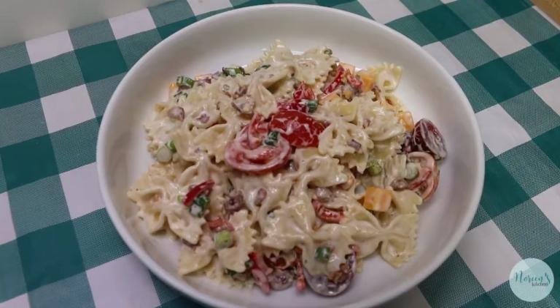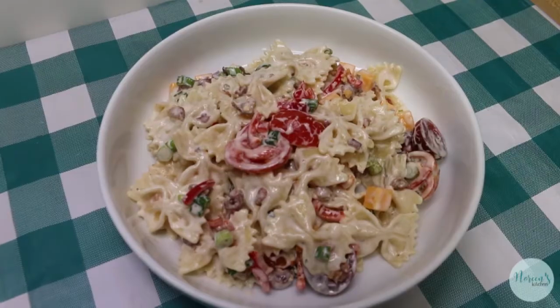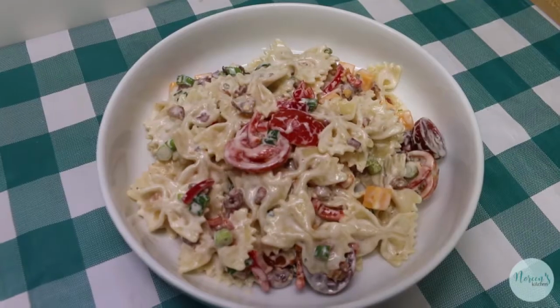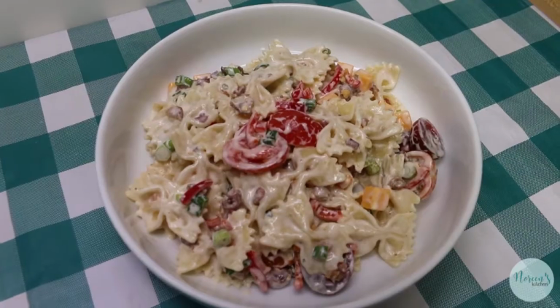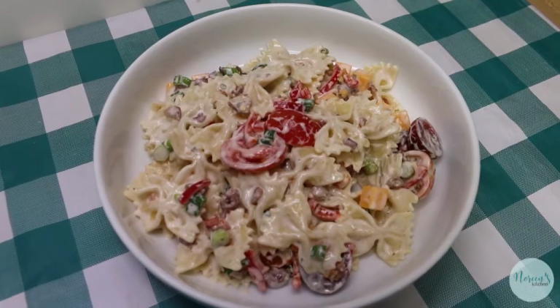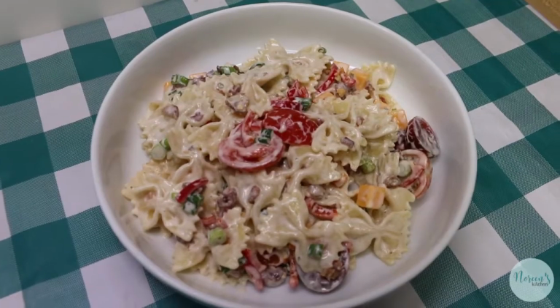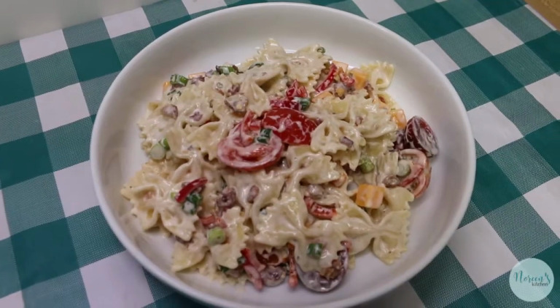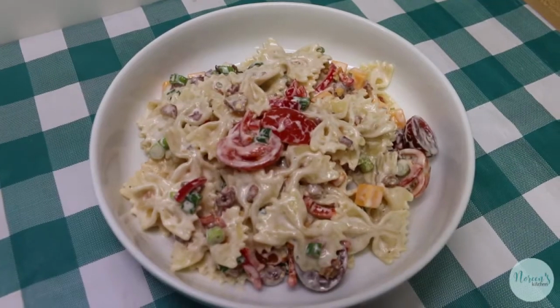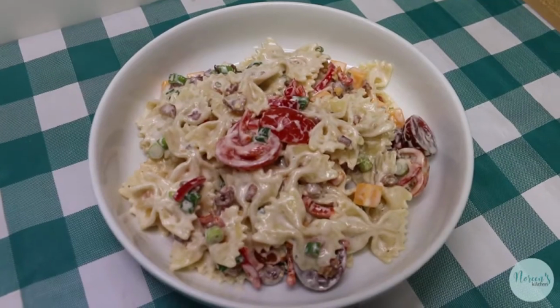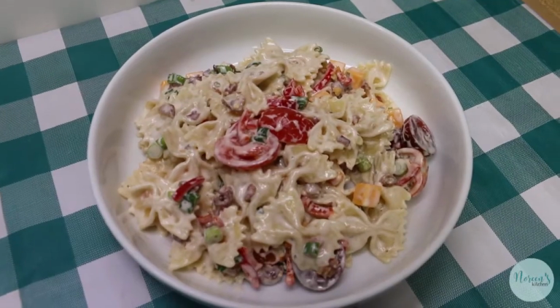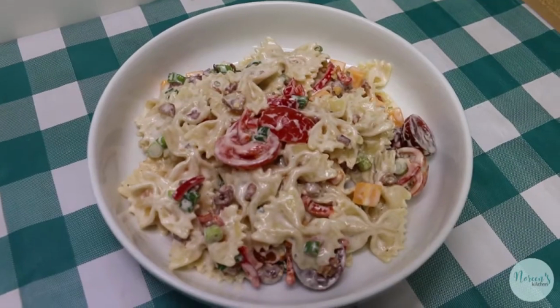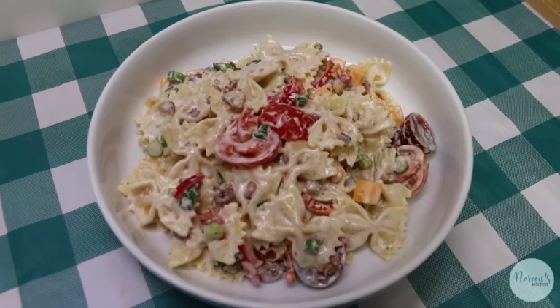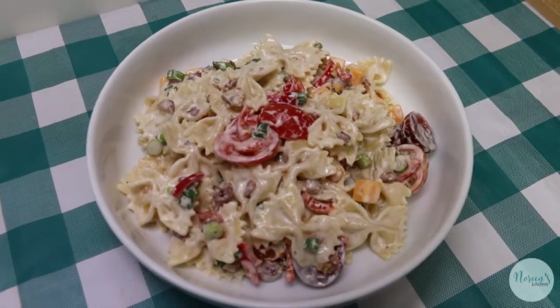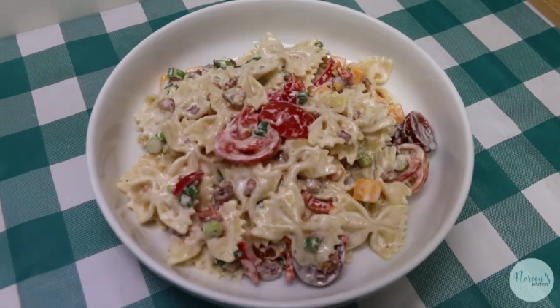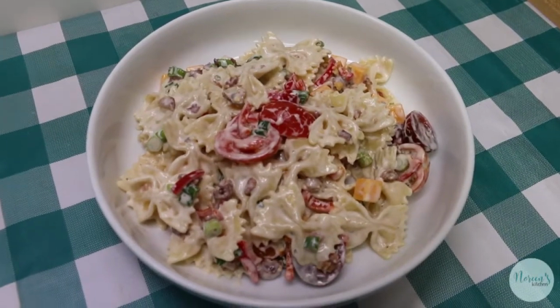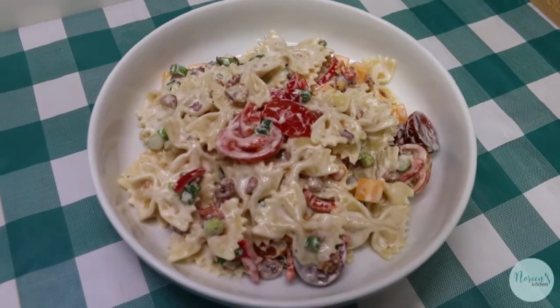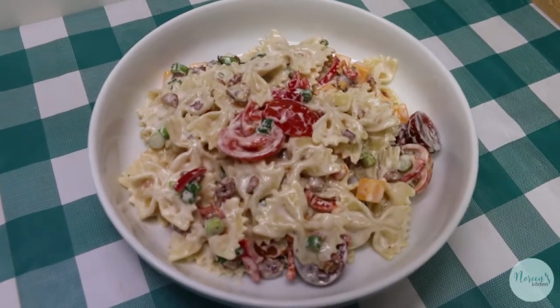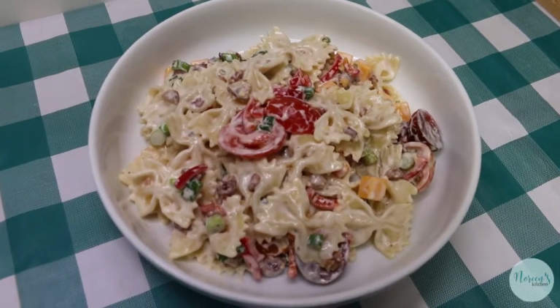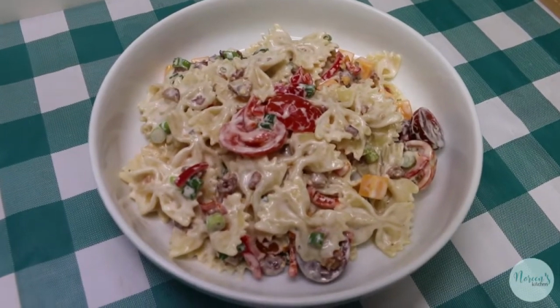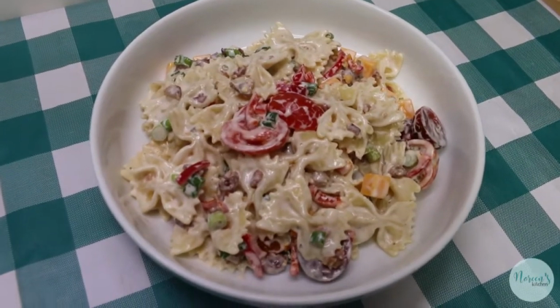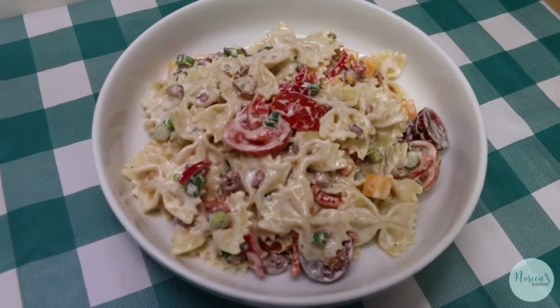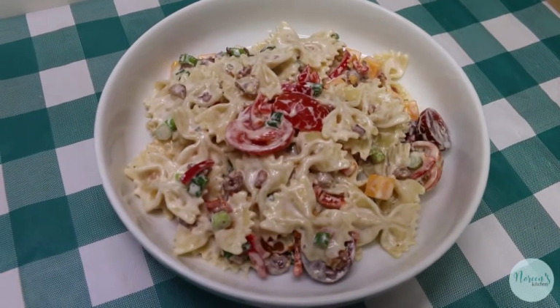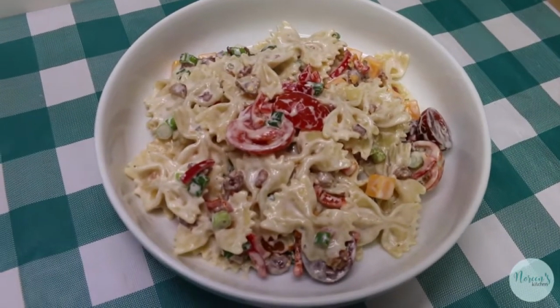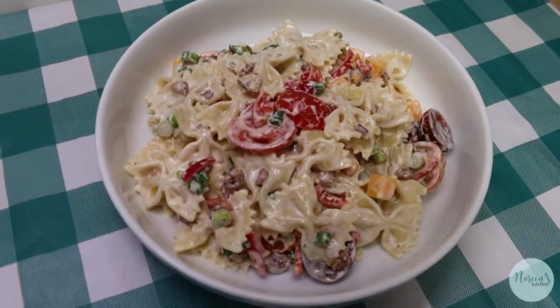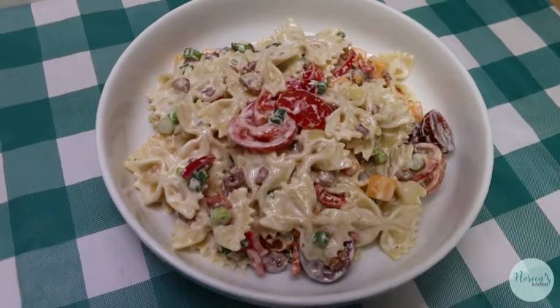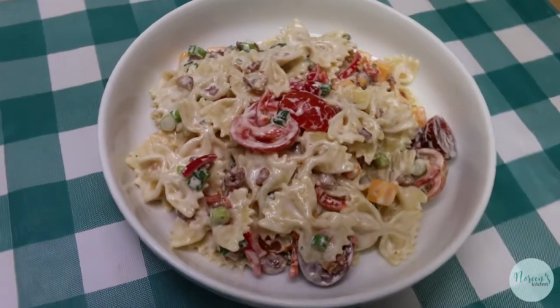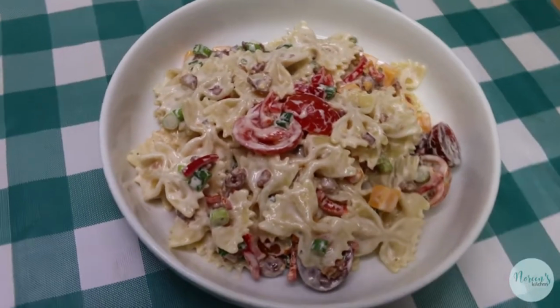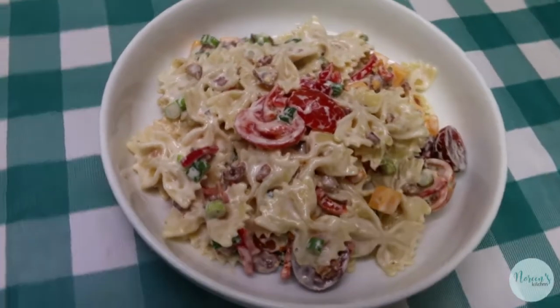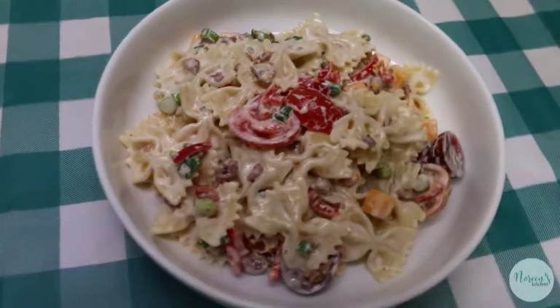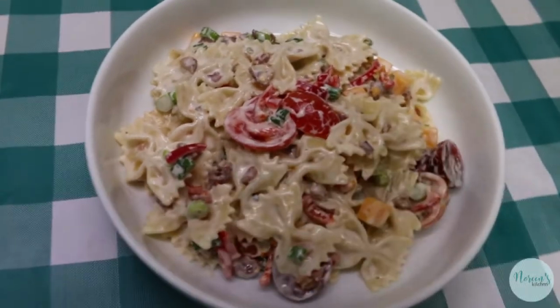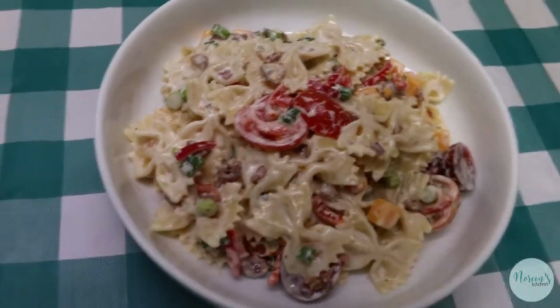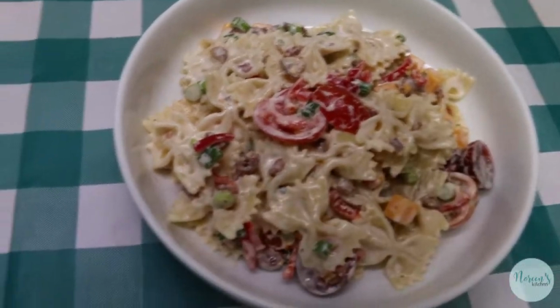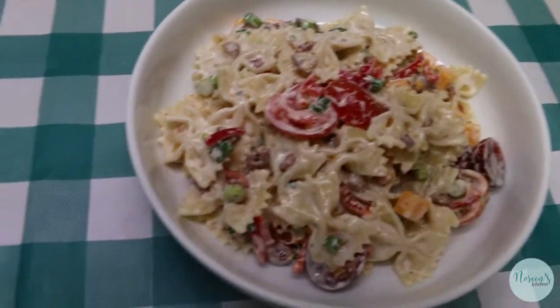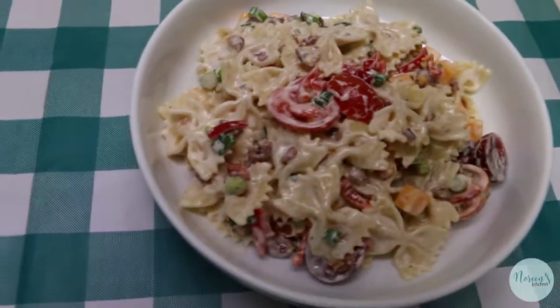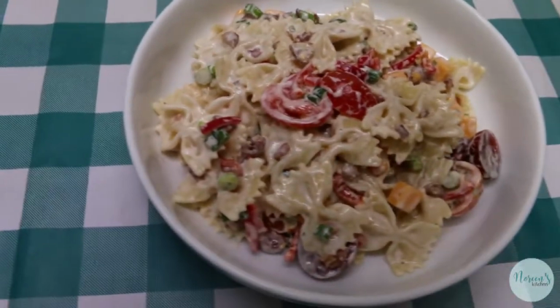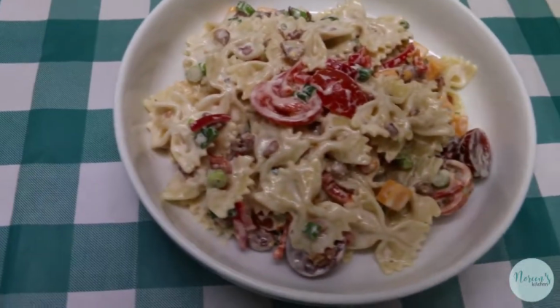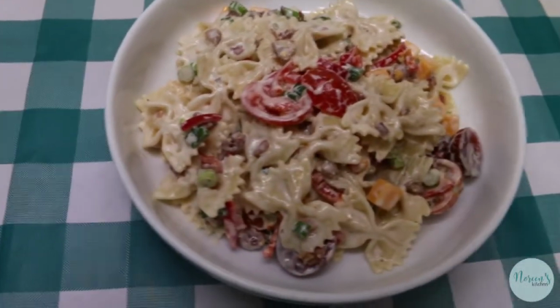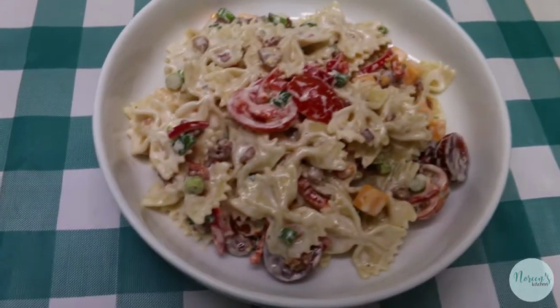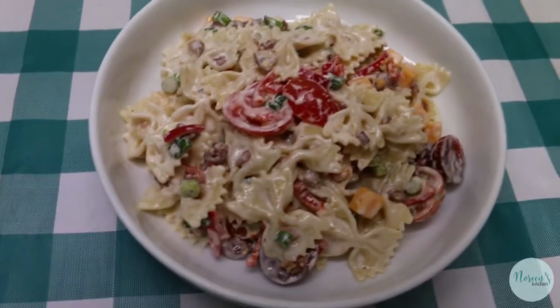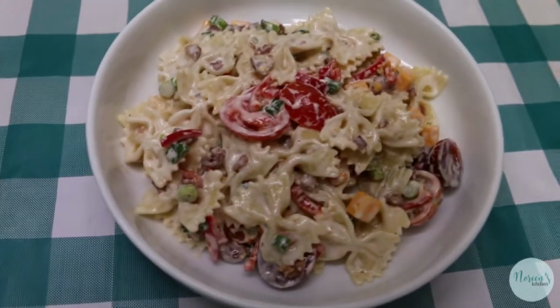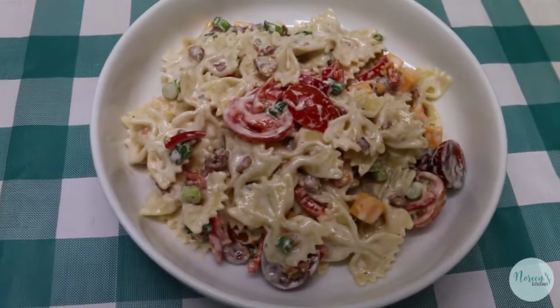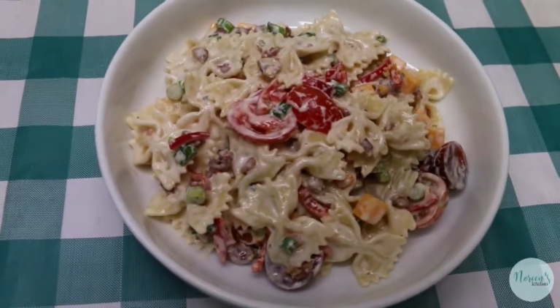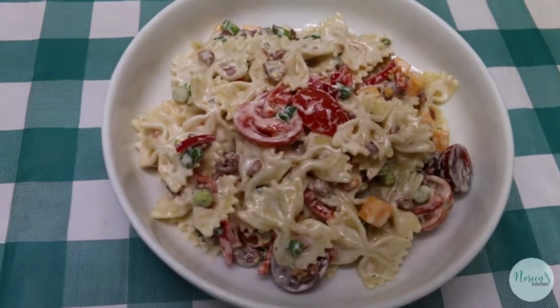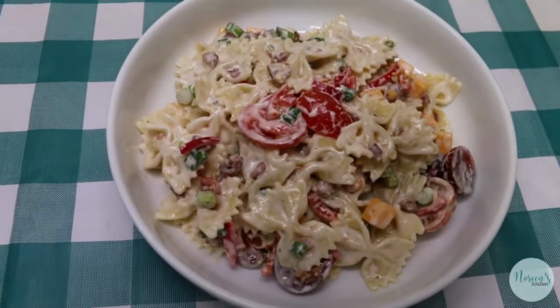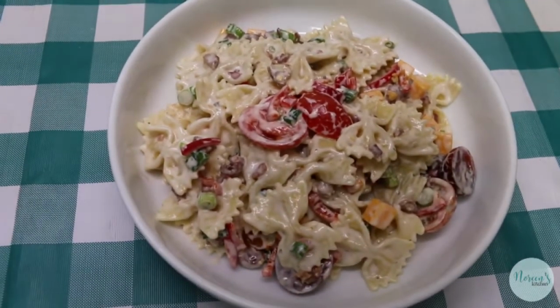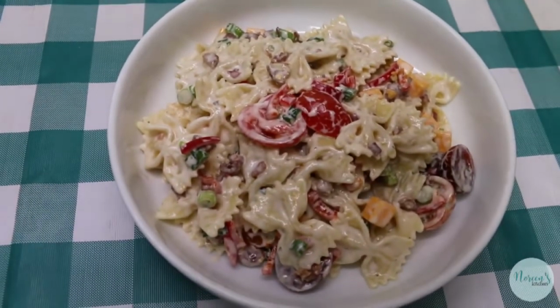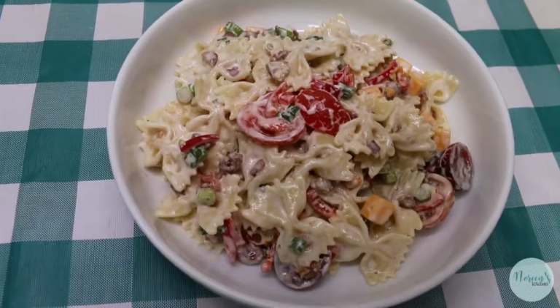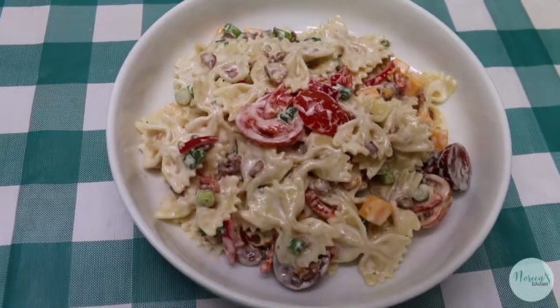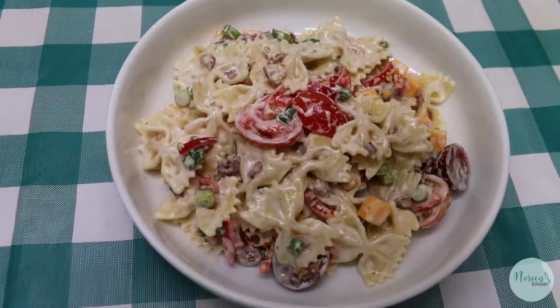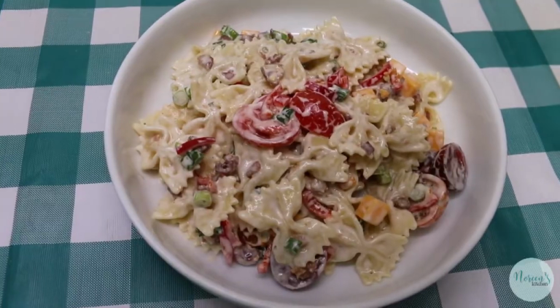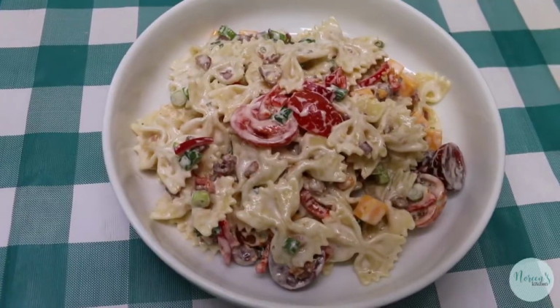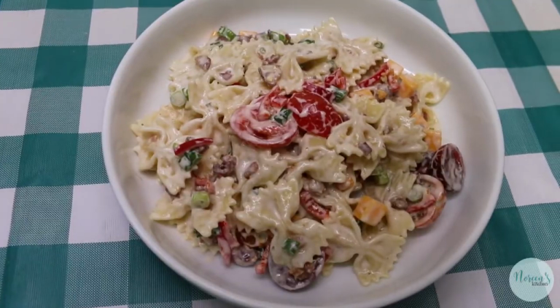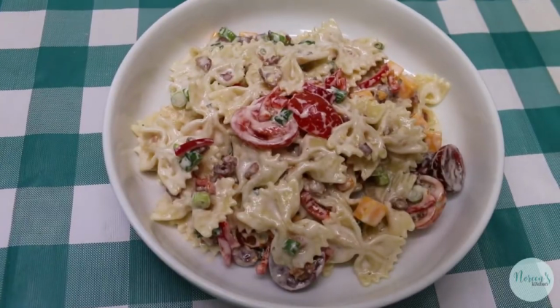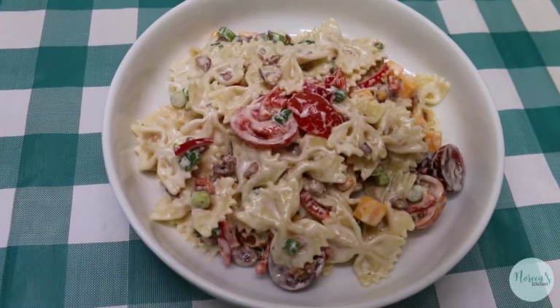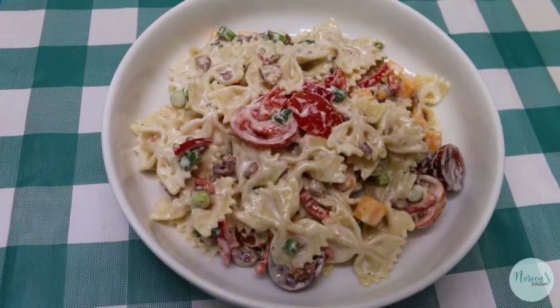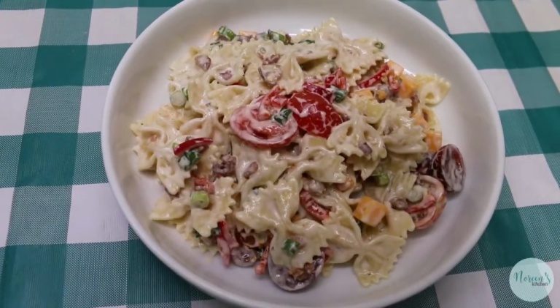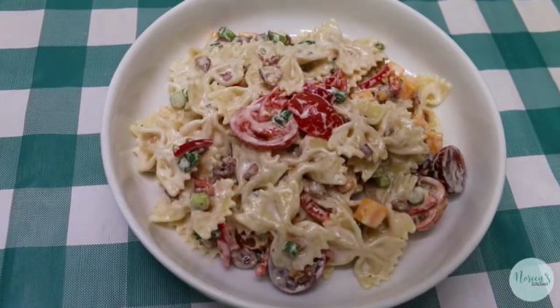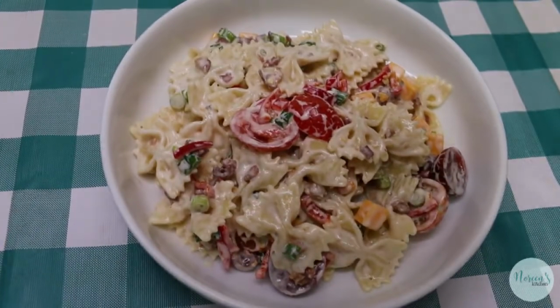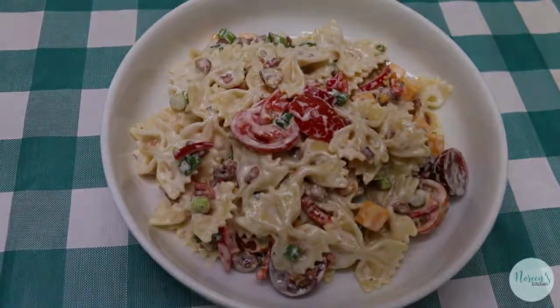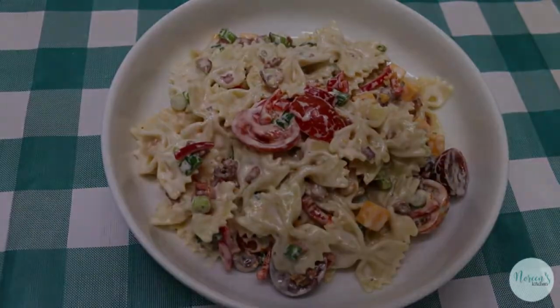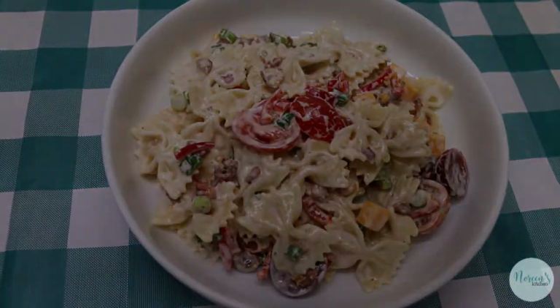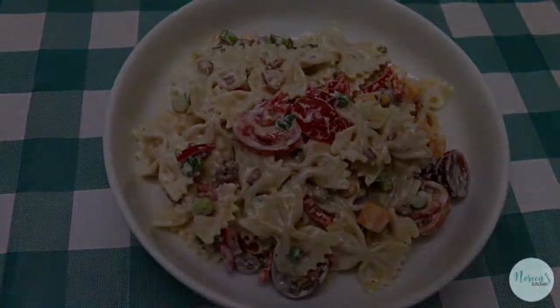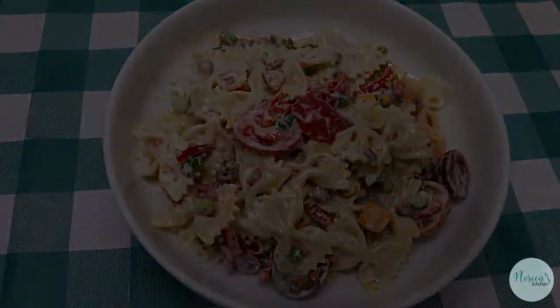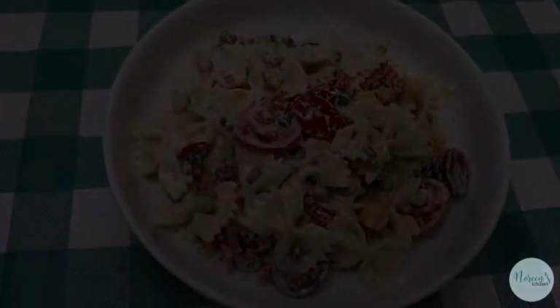That's how you make bacon ranch pasta salad my way. I hope you give it a try sometime soon and I hope you love it — until next time, I'll see ya!